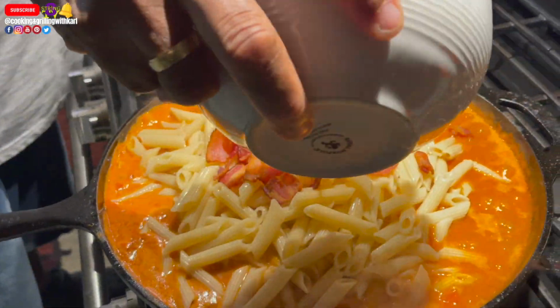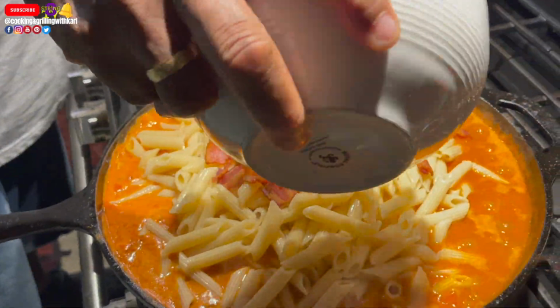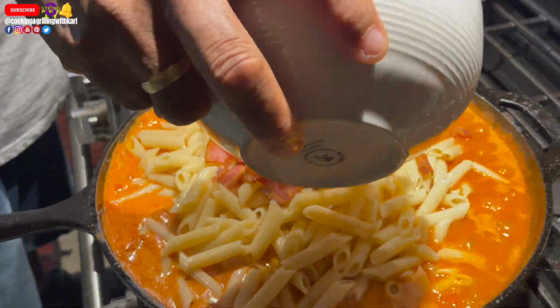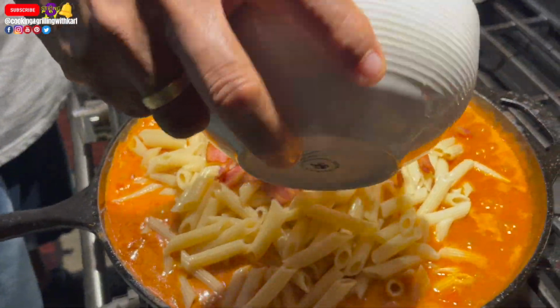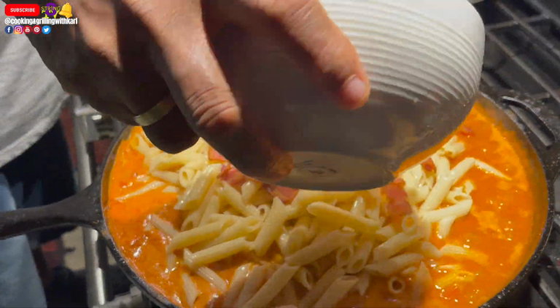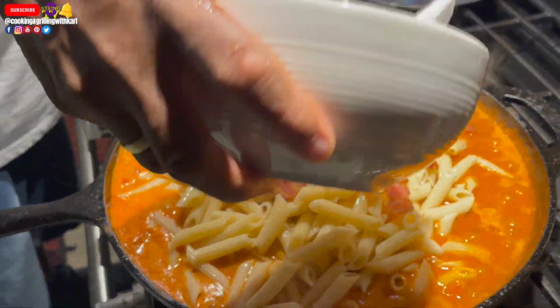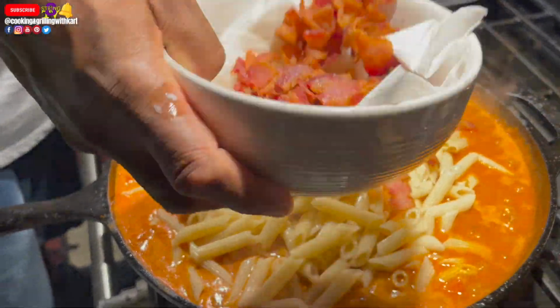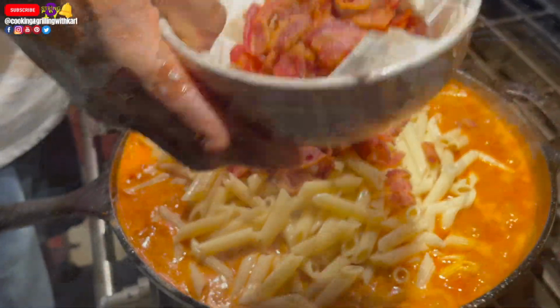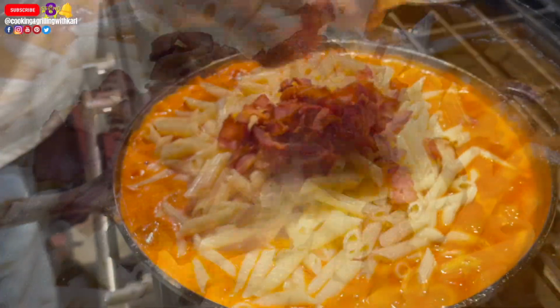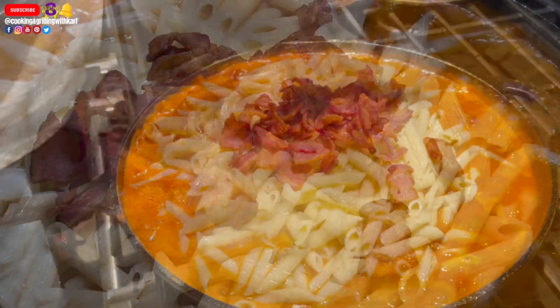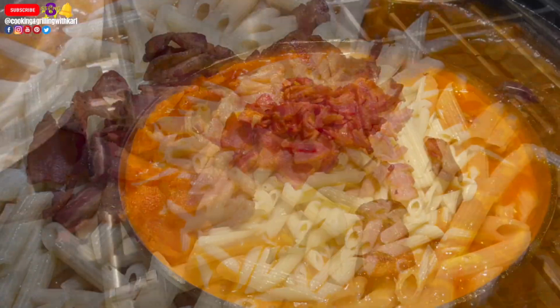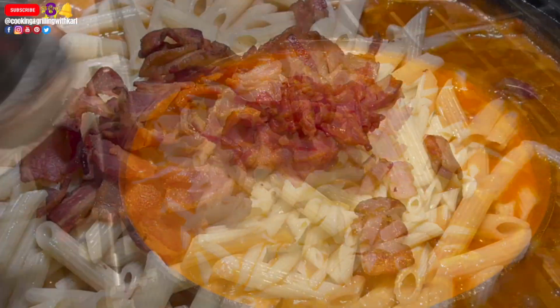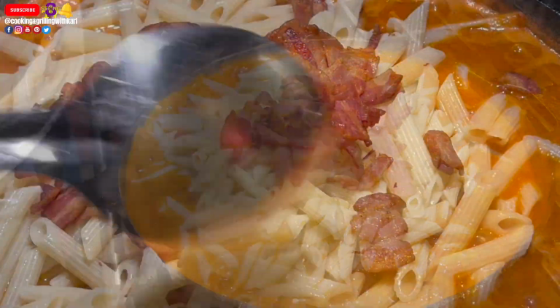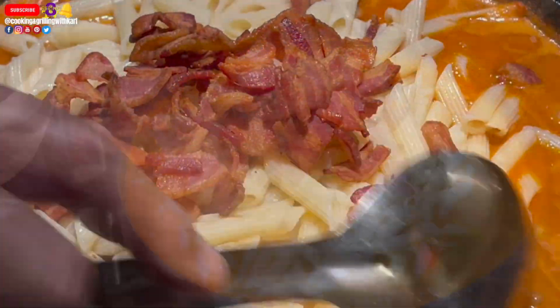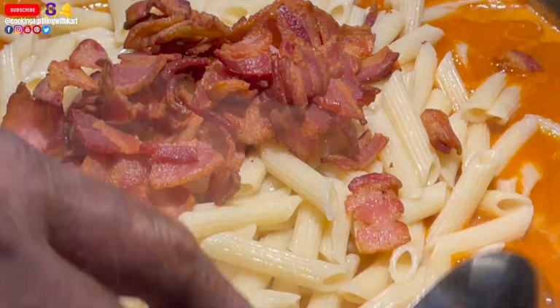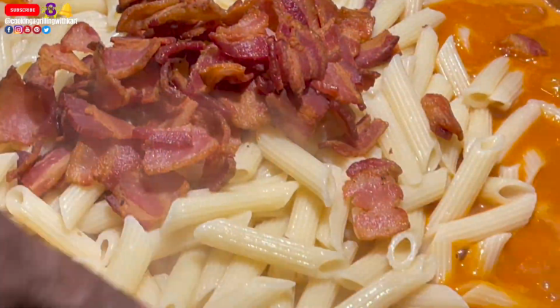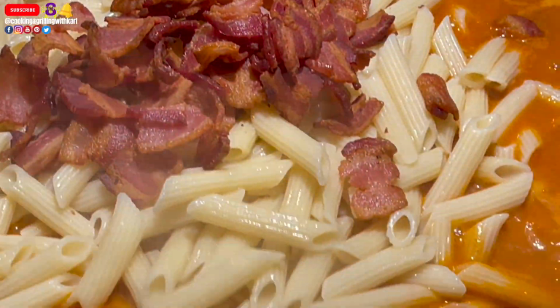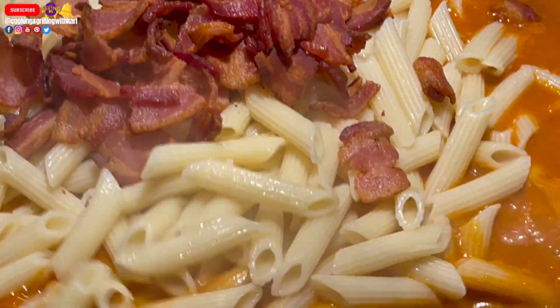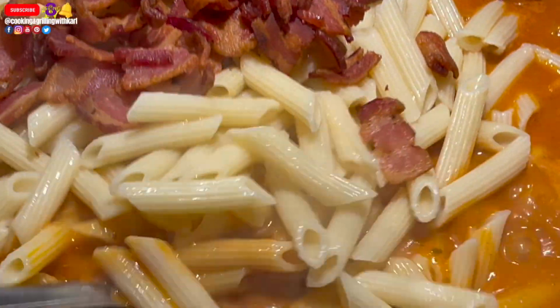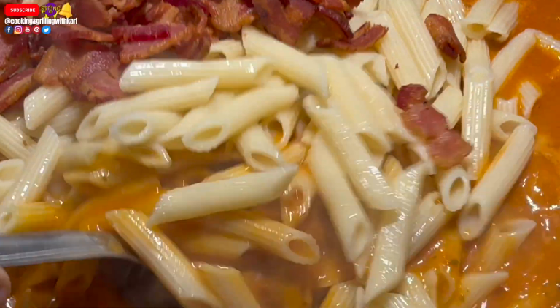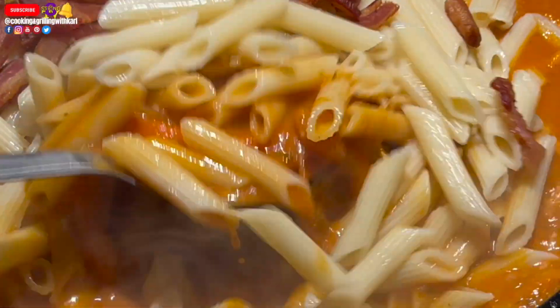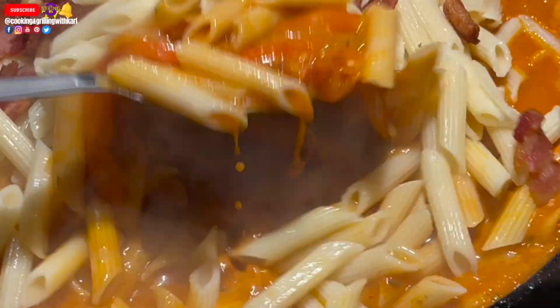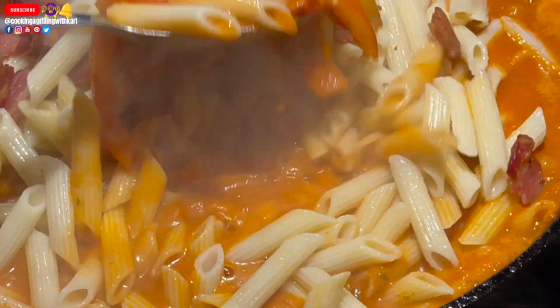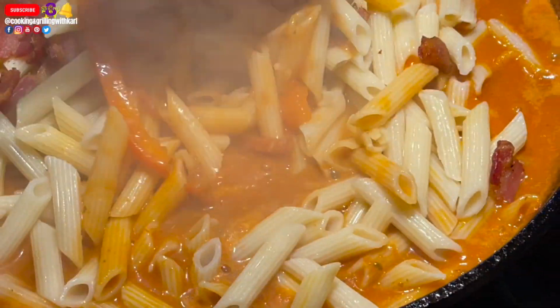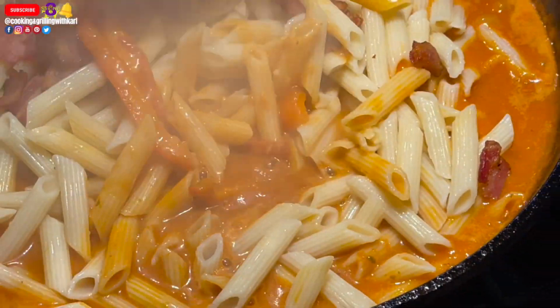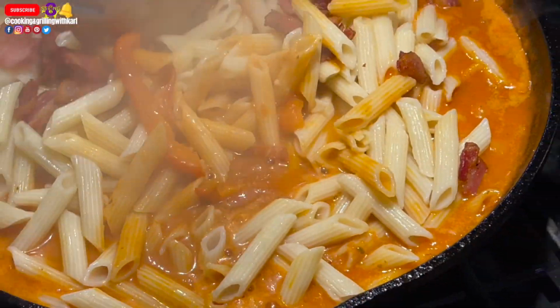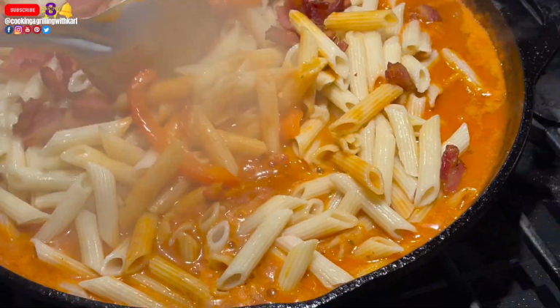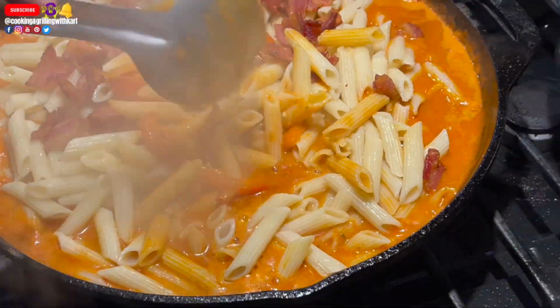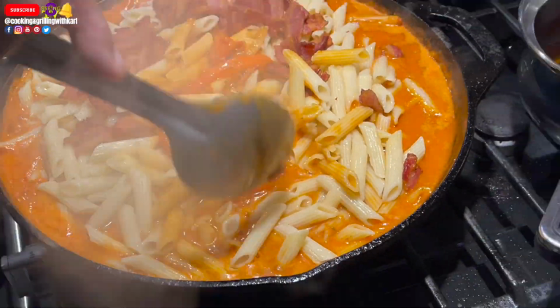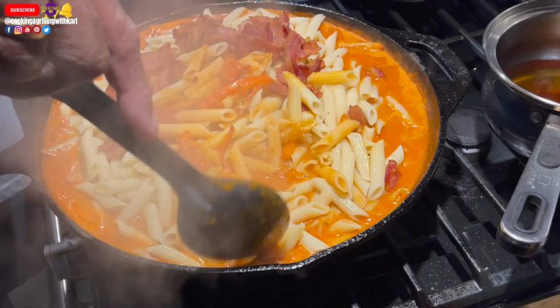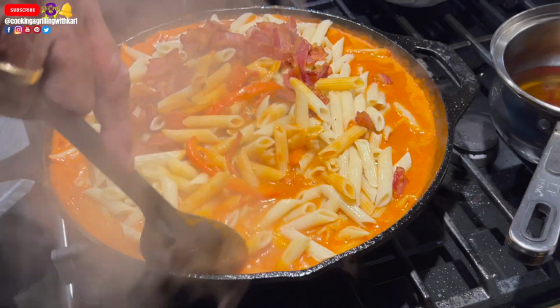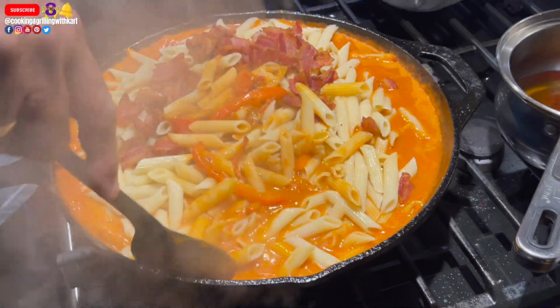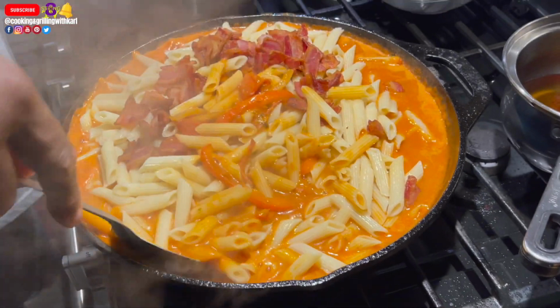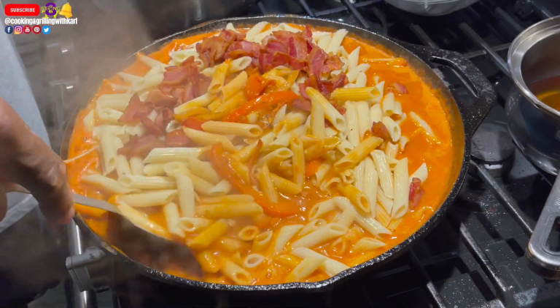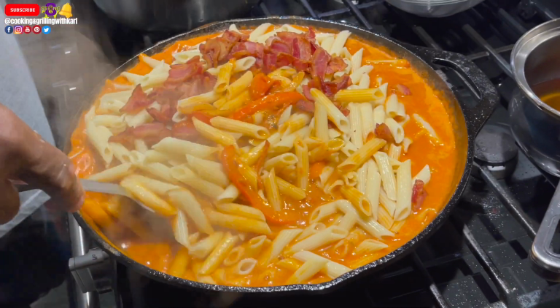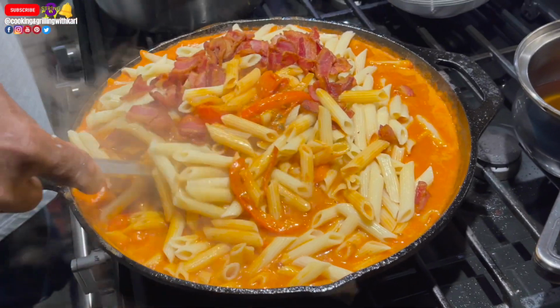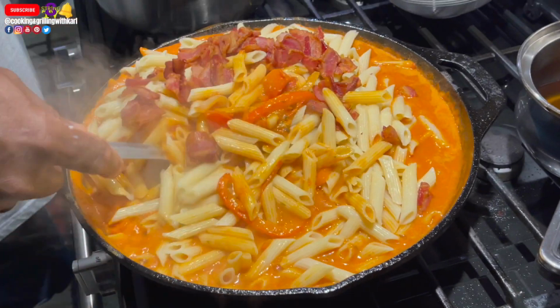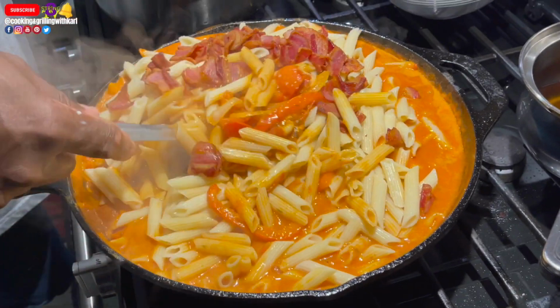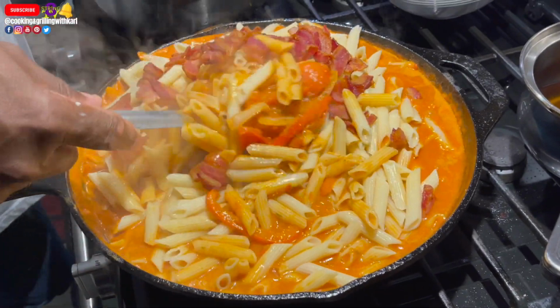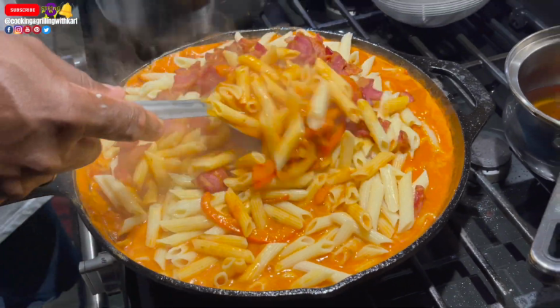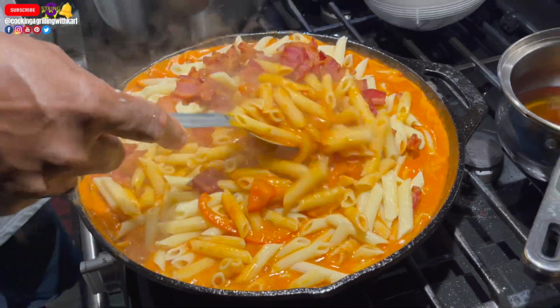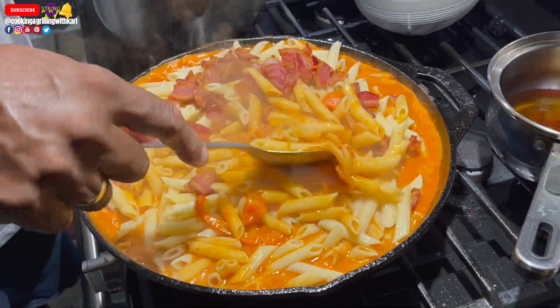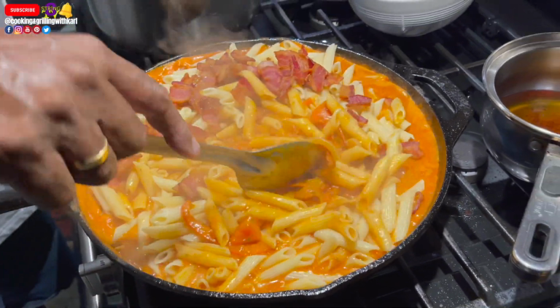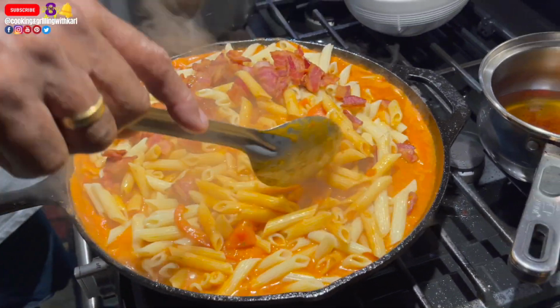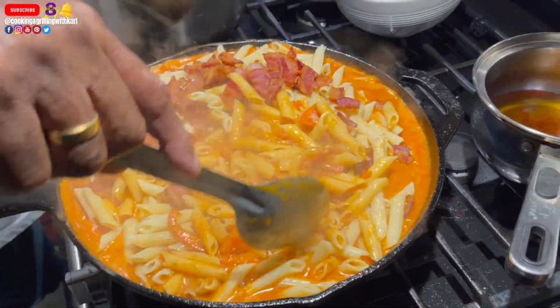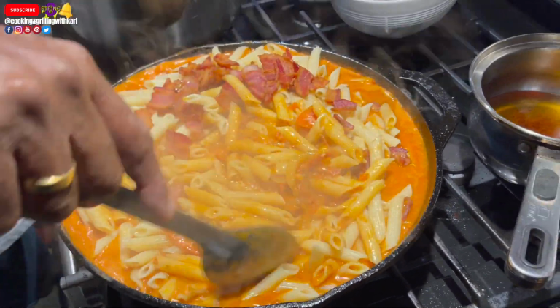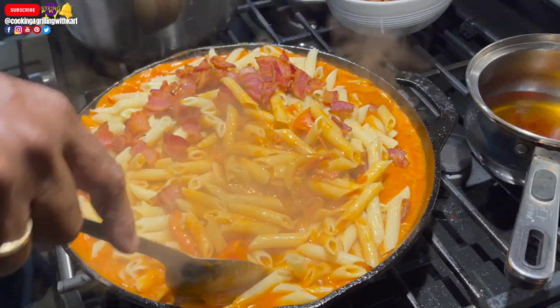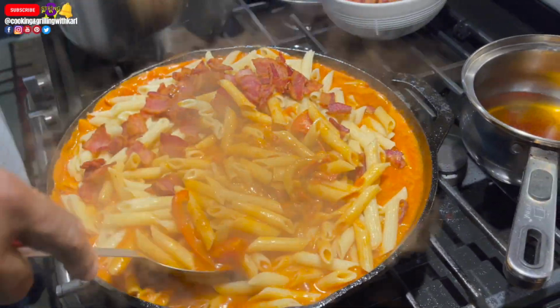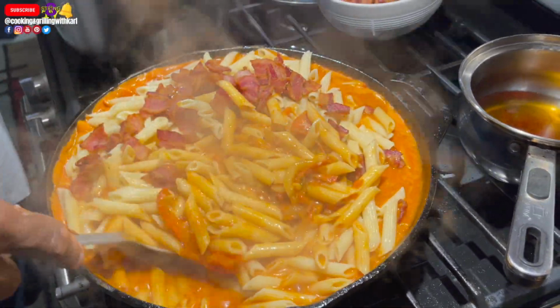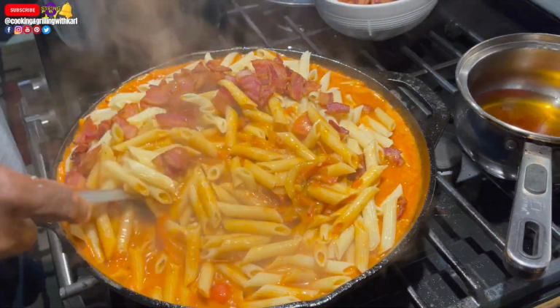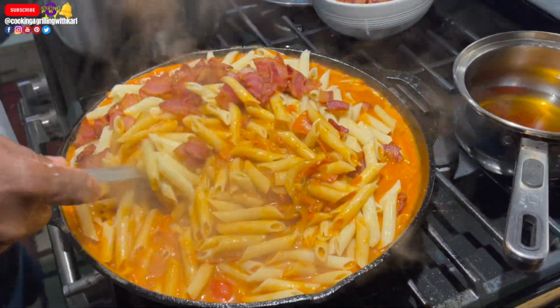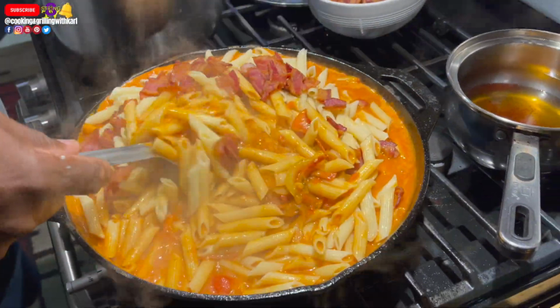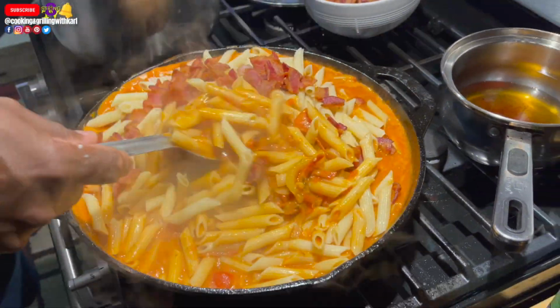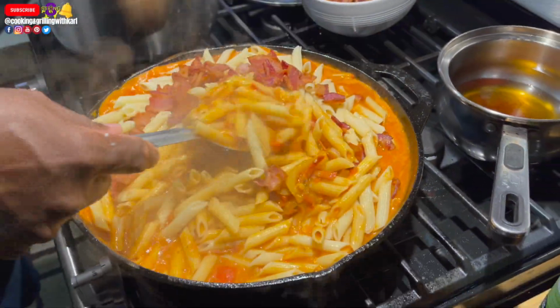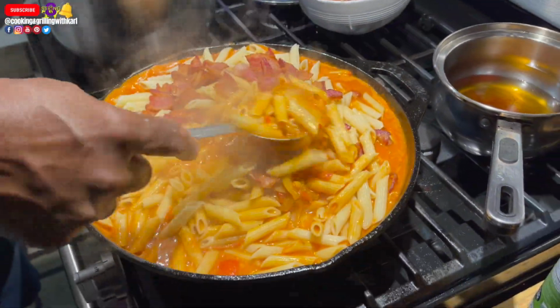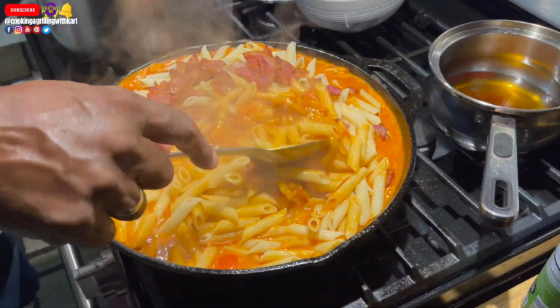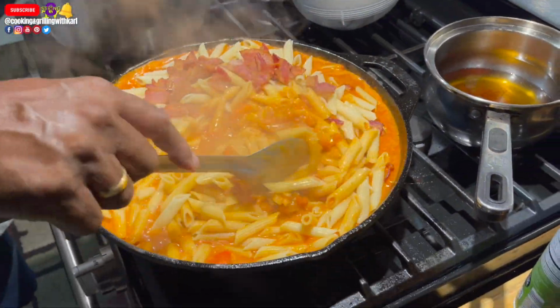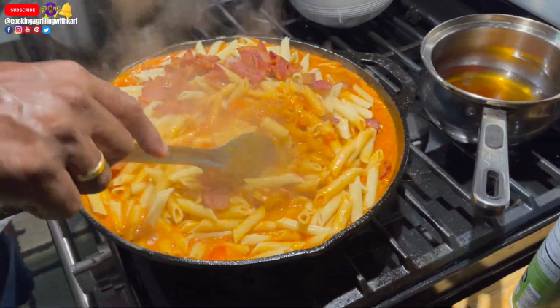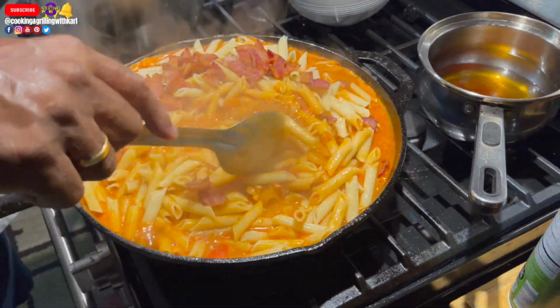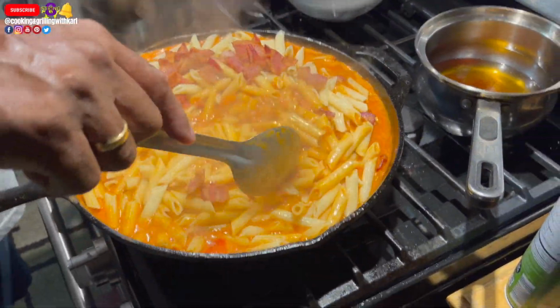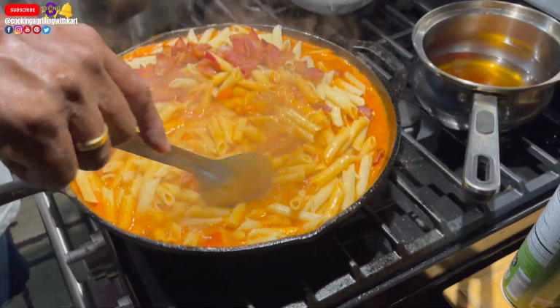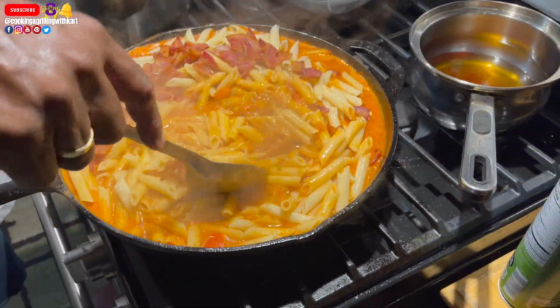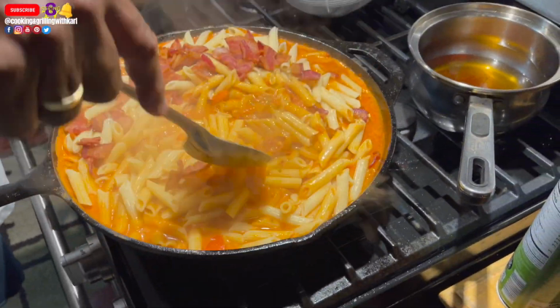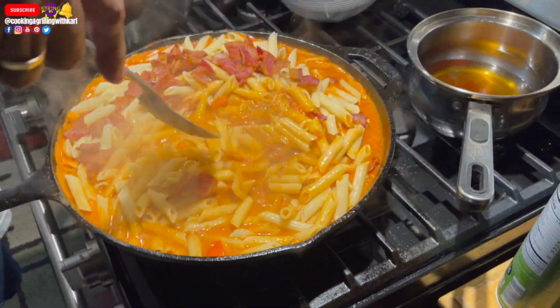Here I'm going in with about half of my bacon and now I'm just stirring everything together, mixing everything really well.